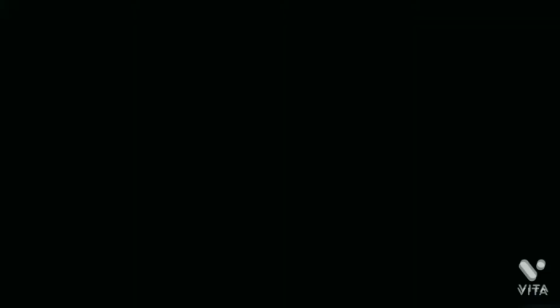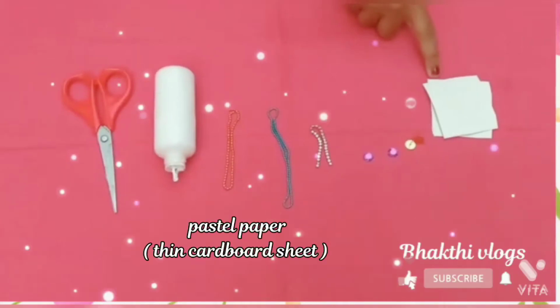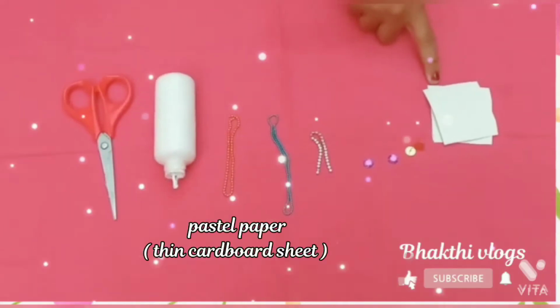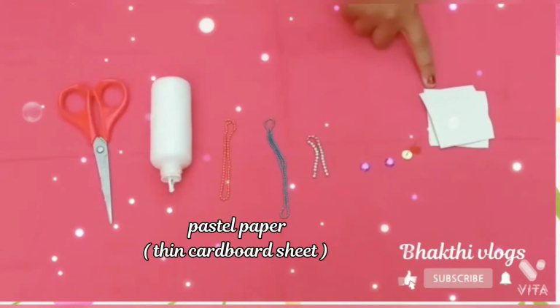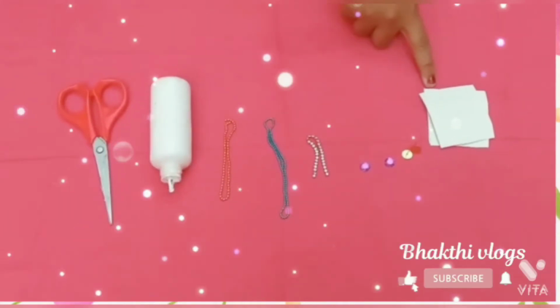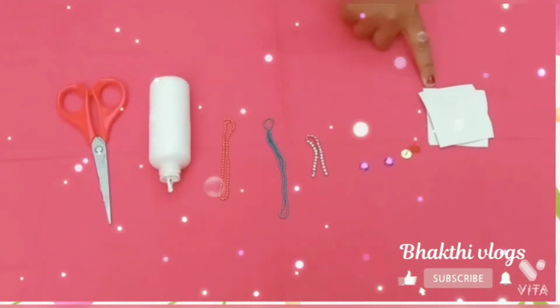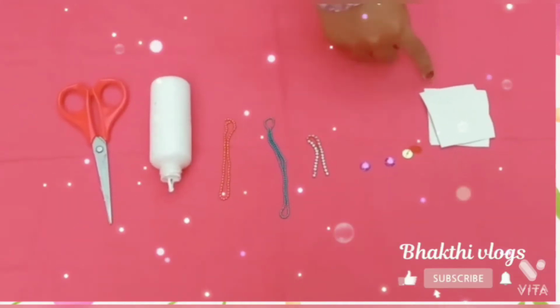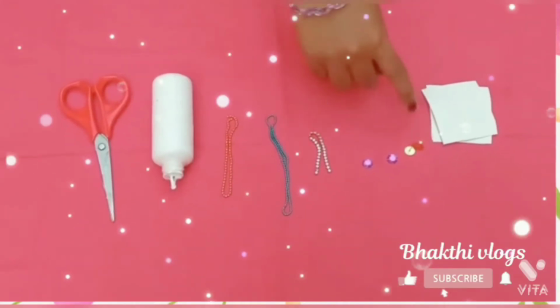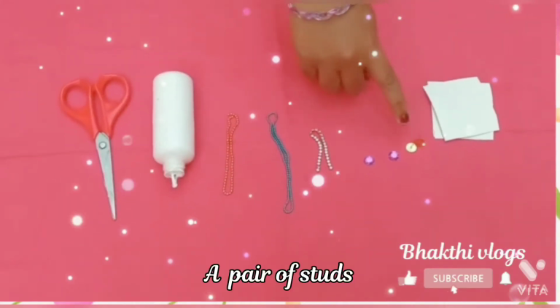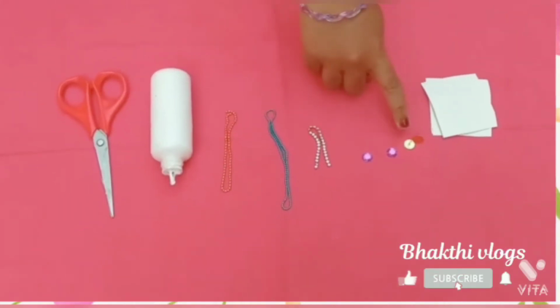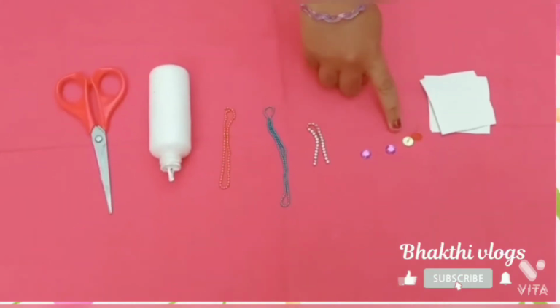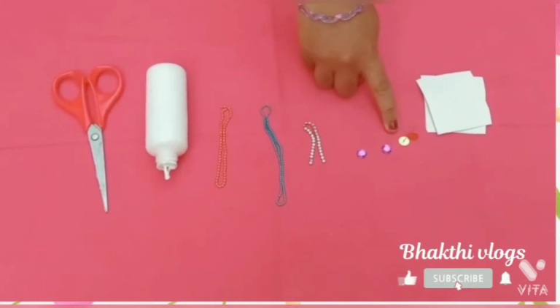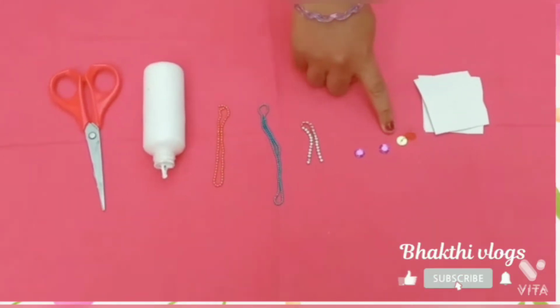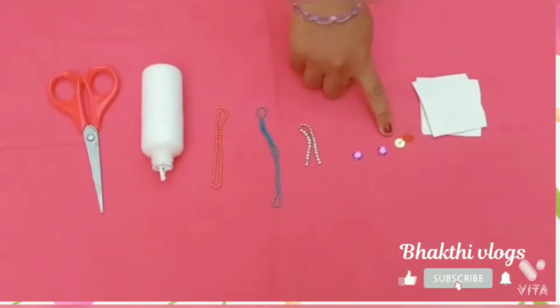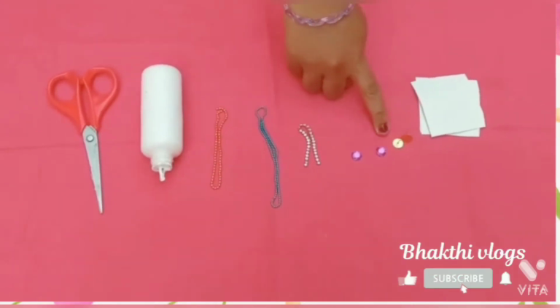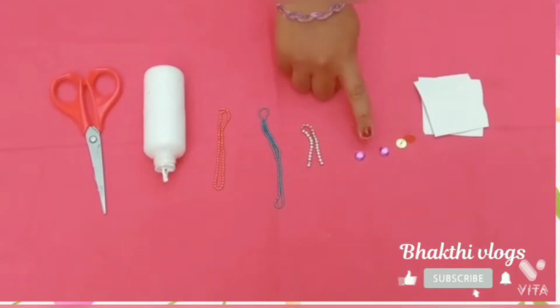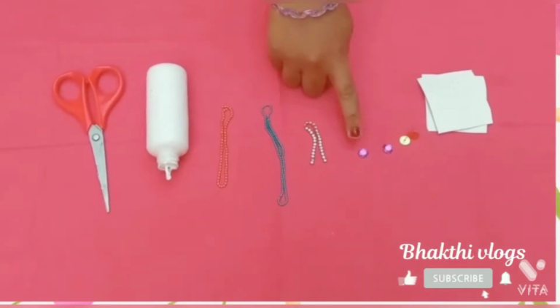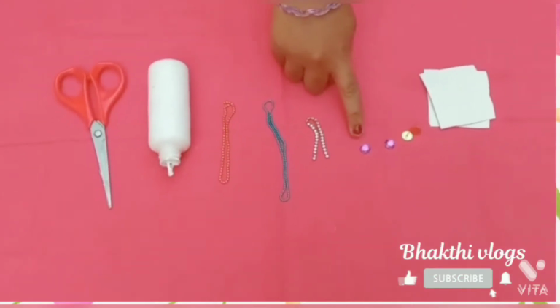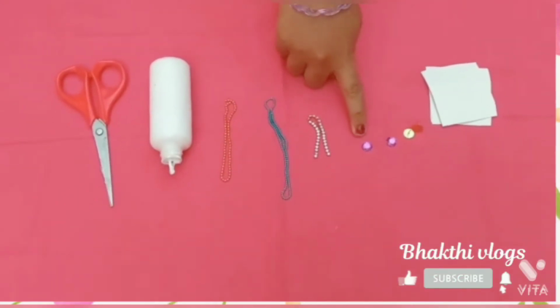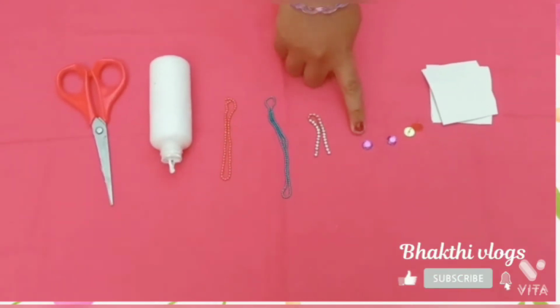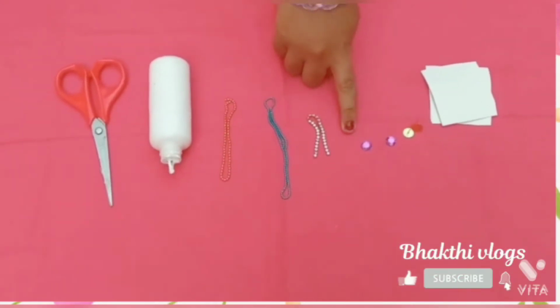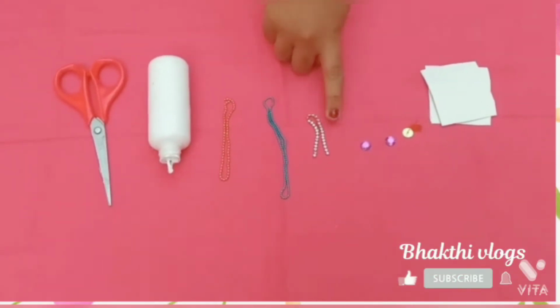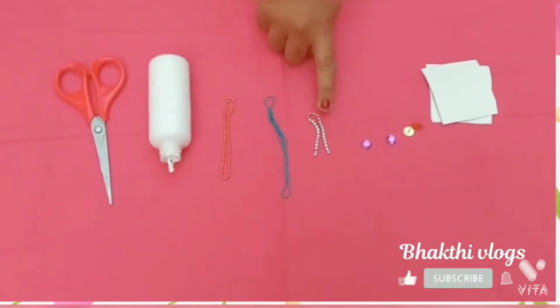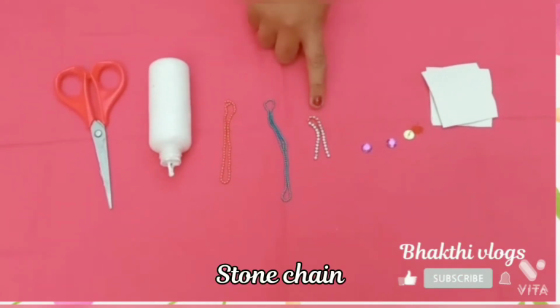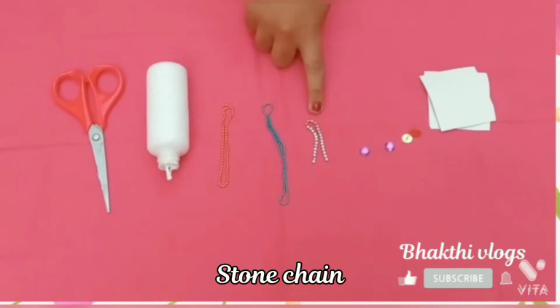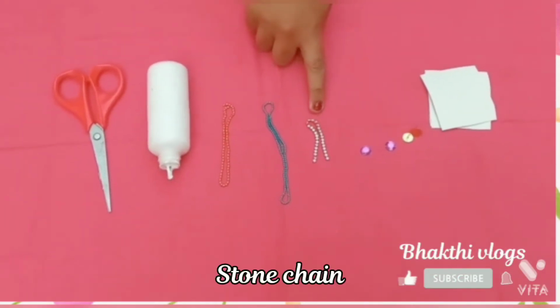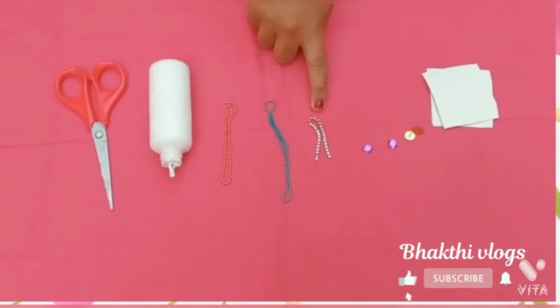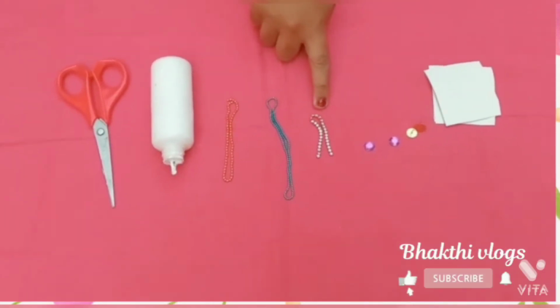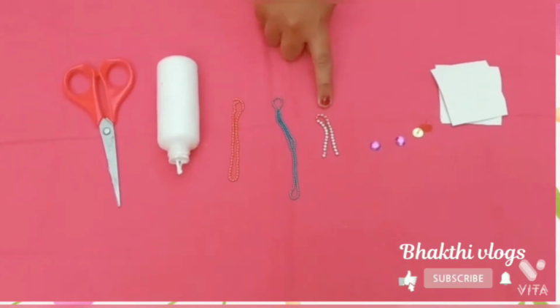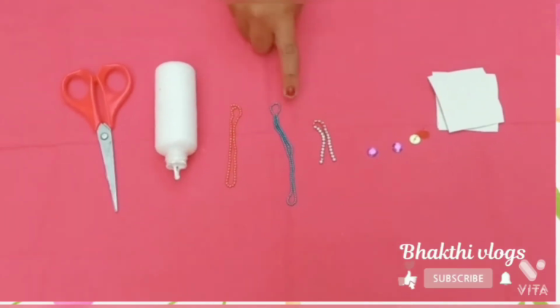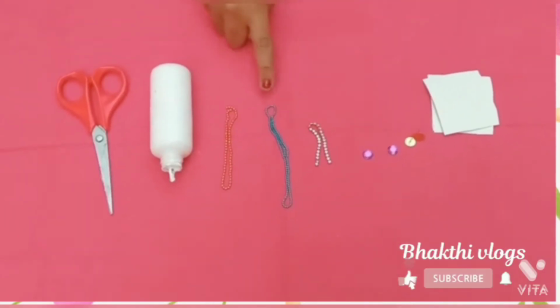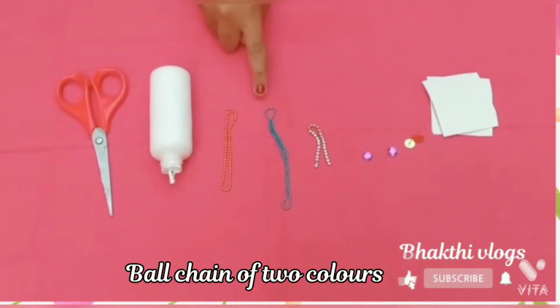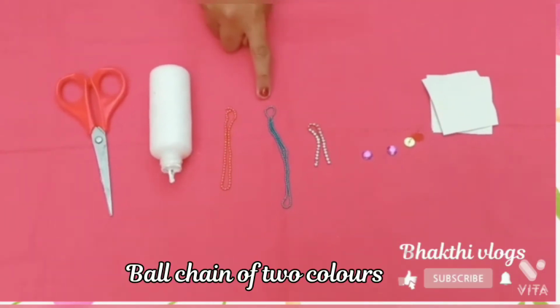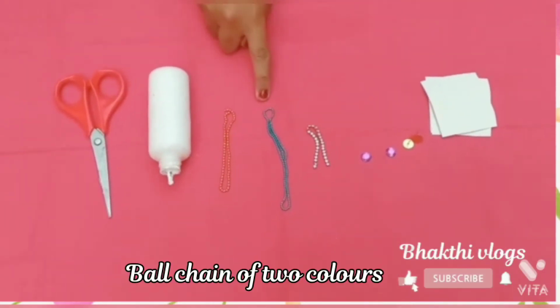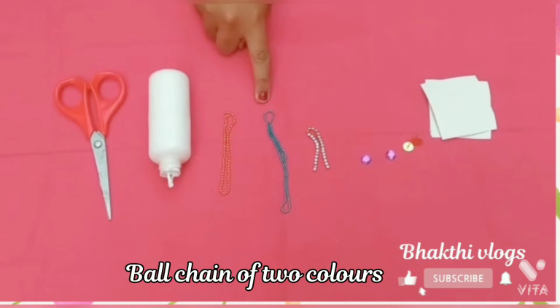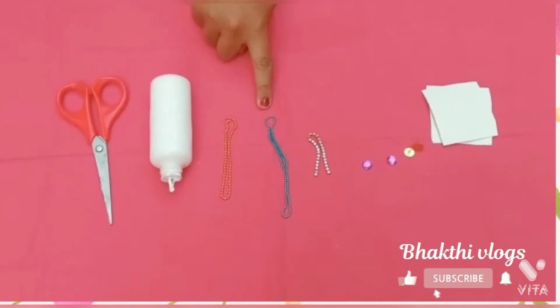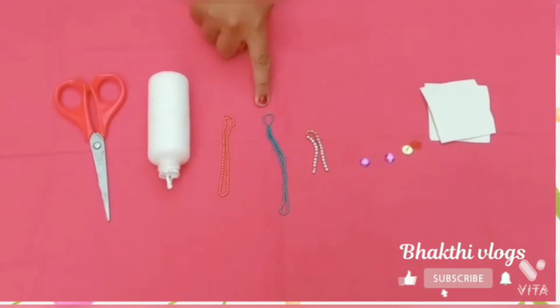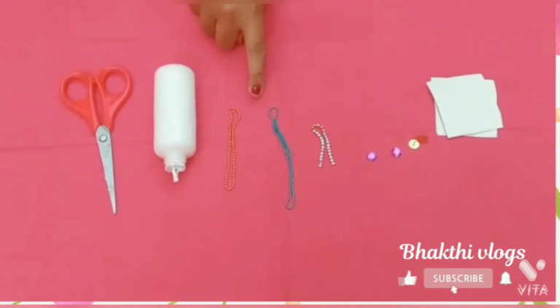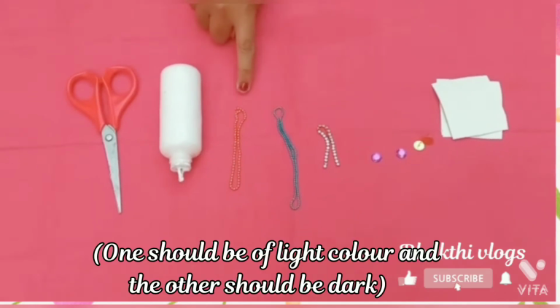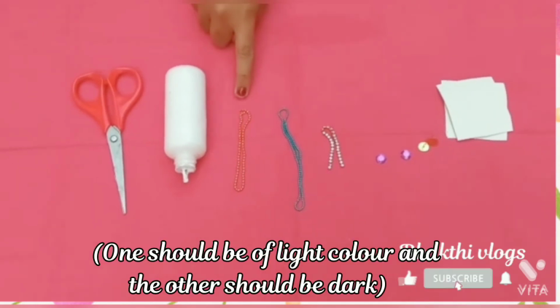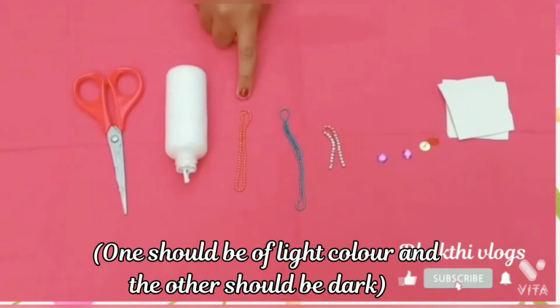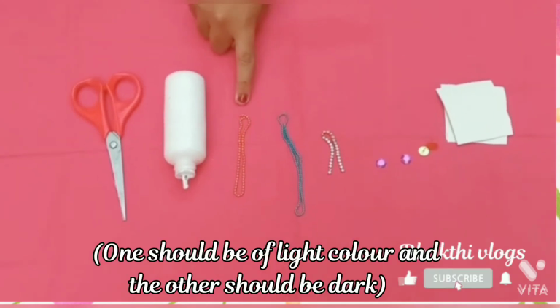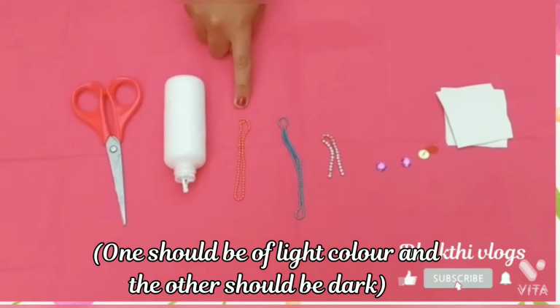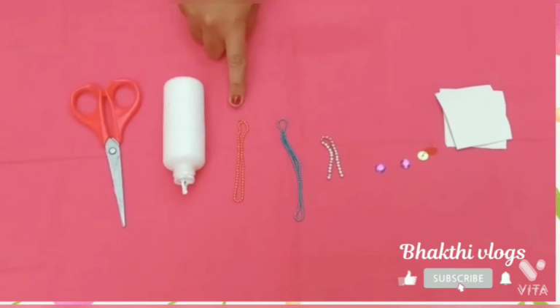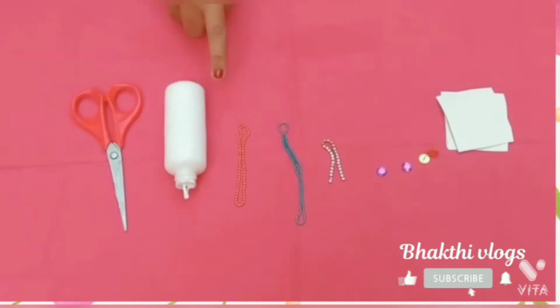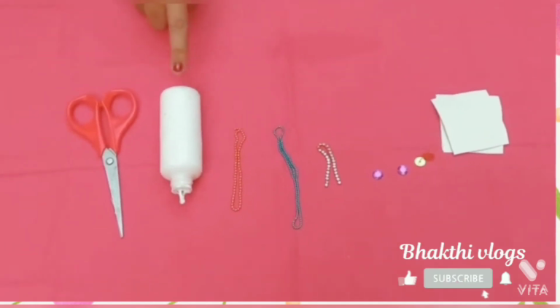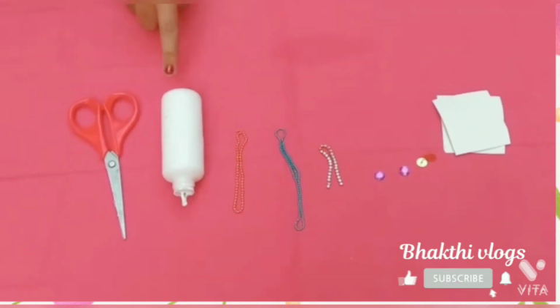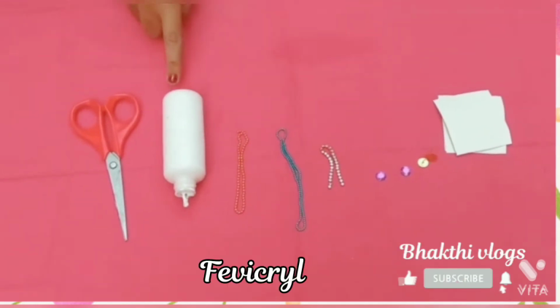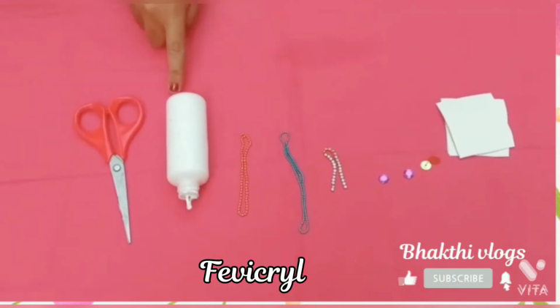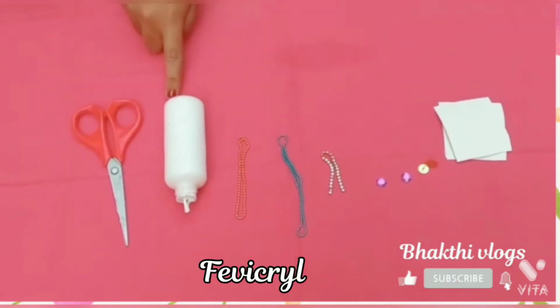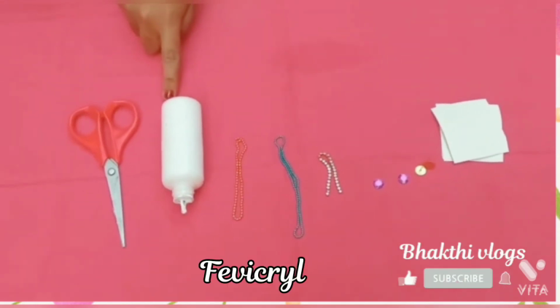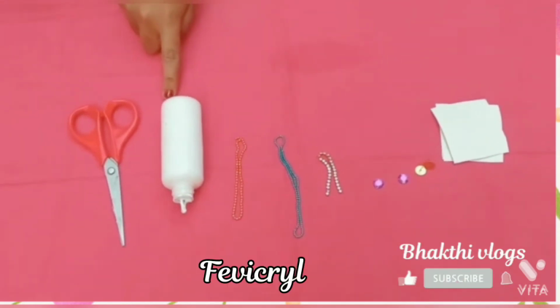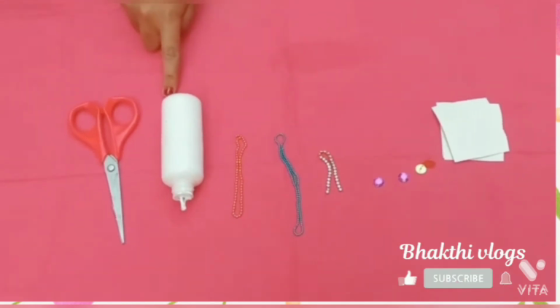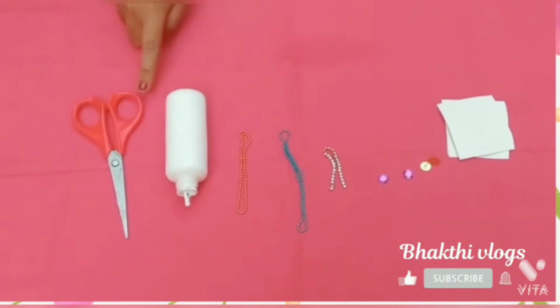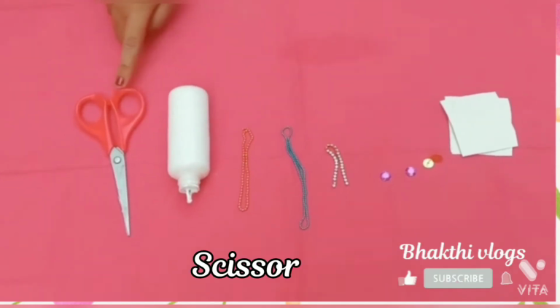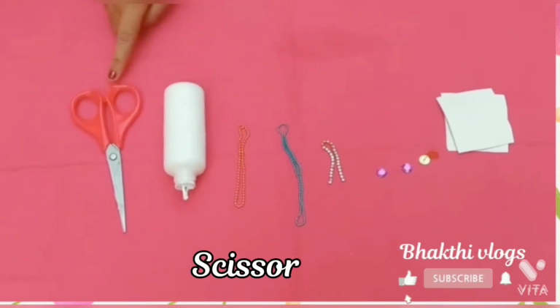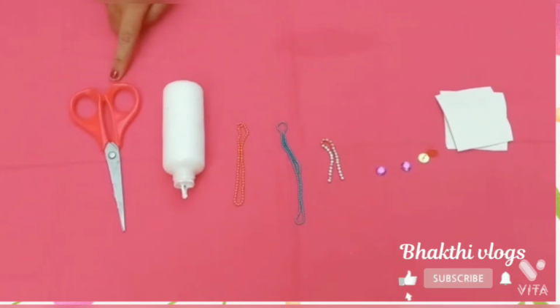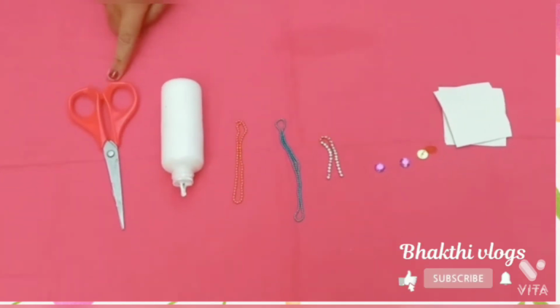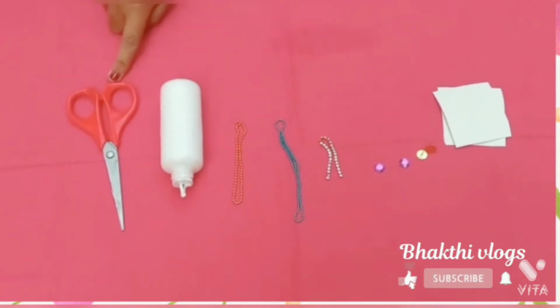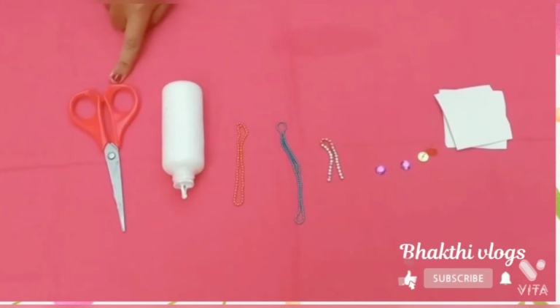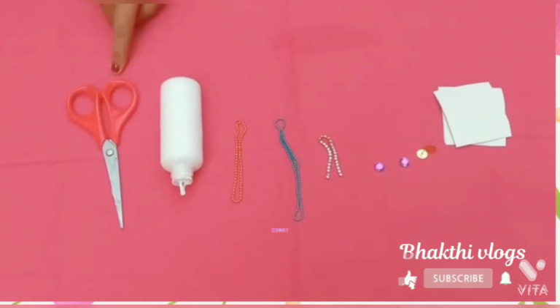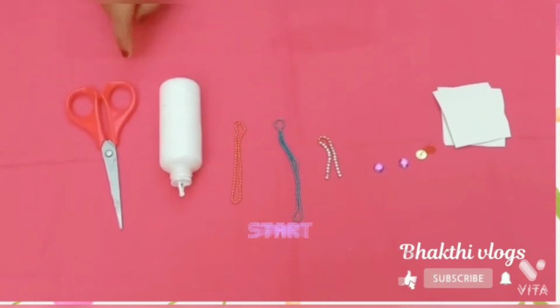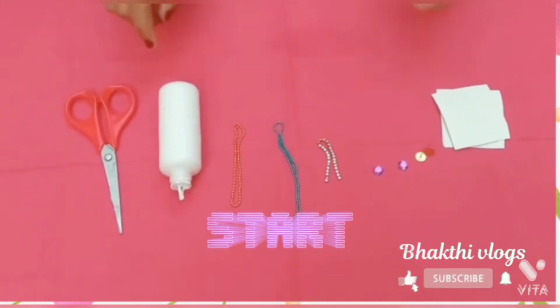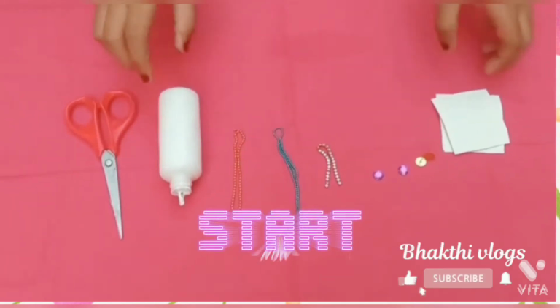The materials you will need are: crystal paper, studs, kundan stone, stone chain, wall chain of two colors, fabric krill, and scissor.